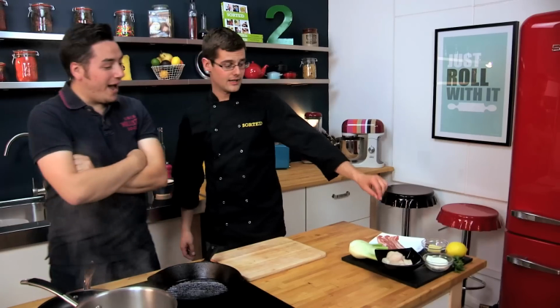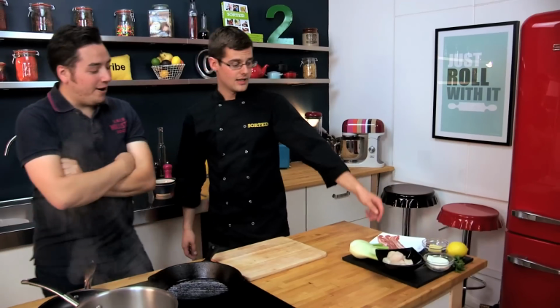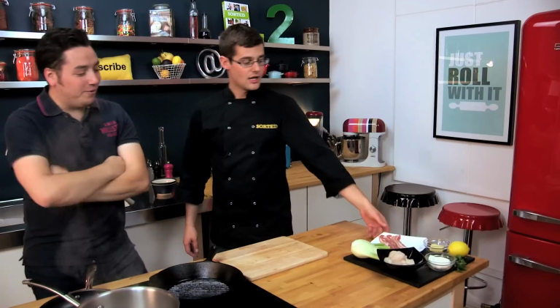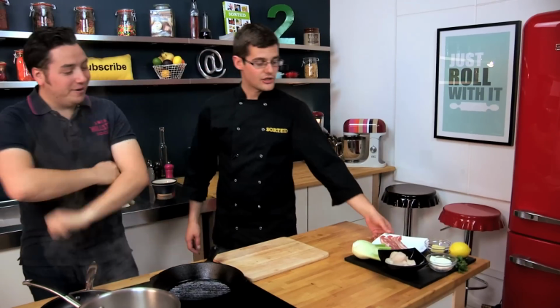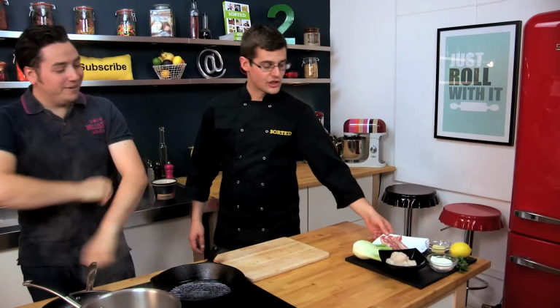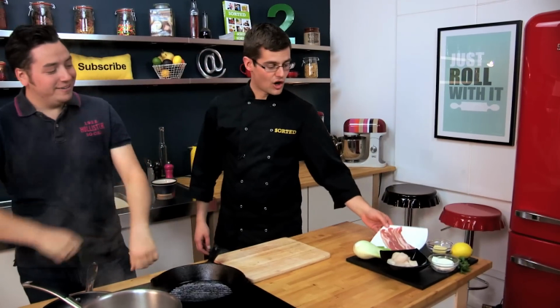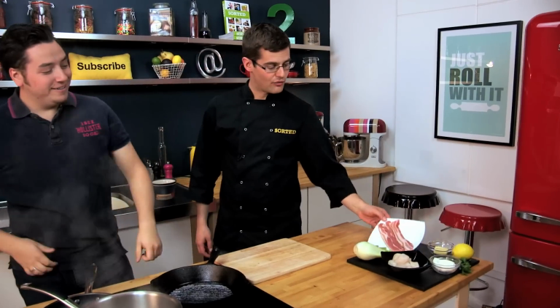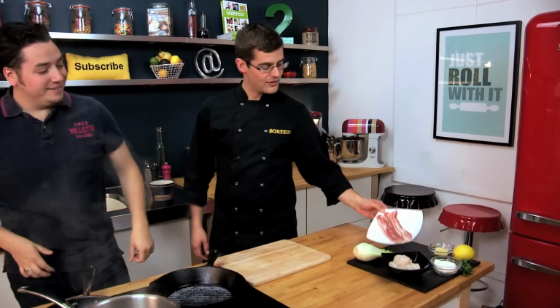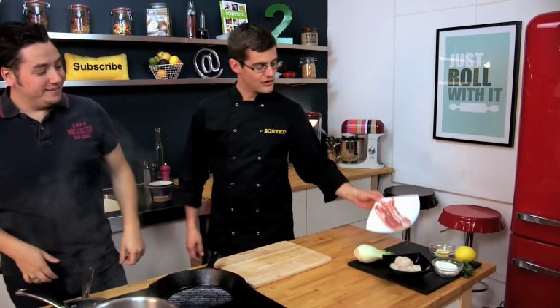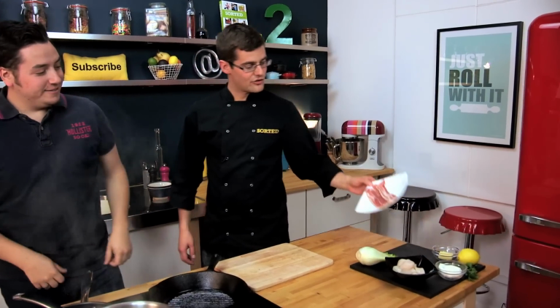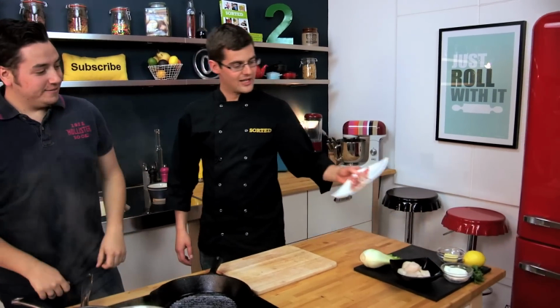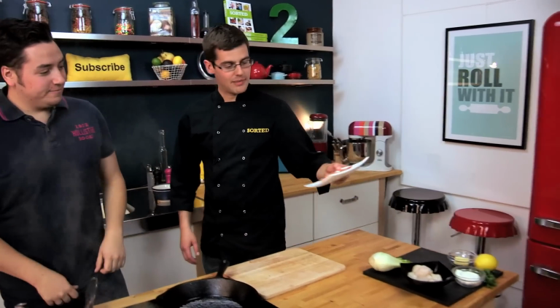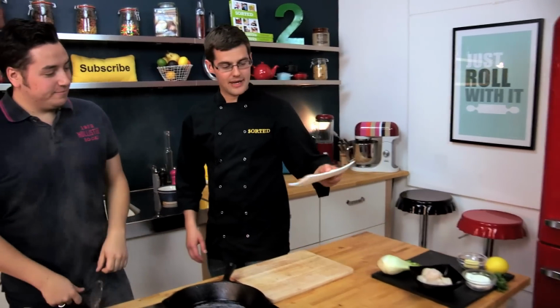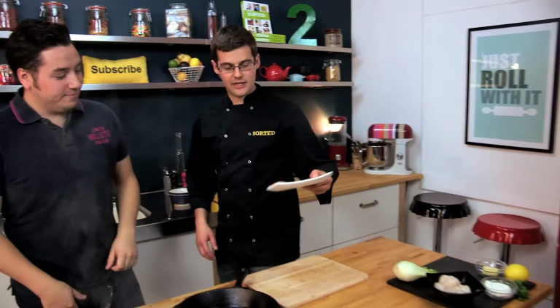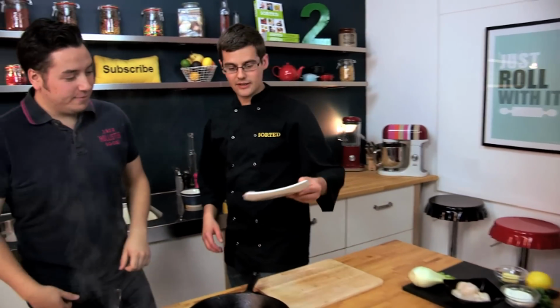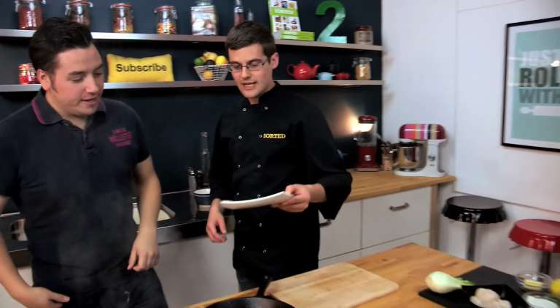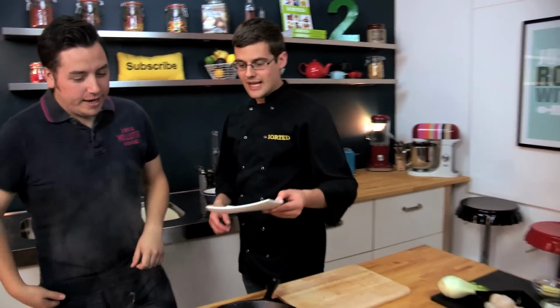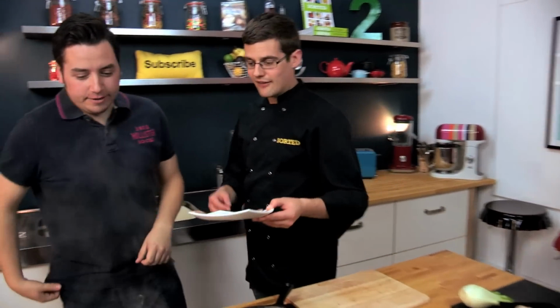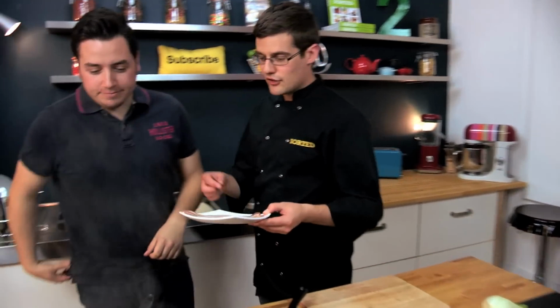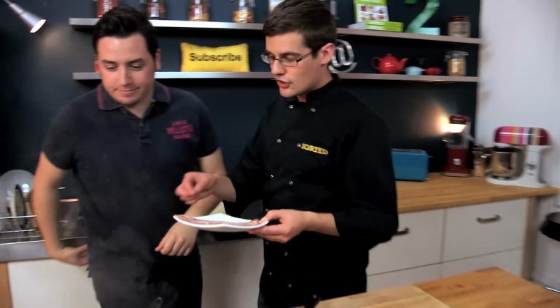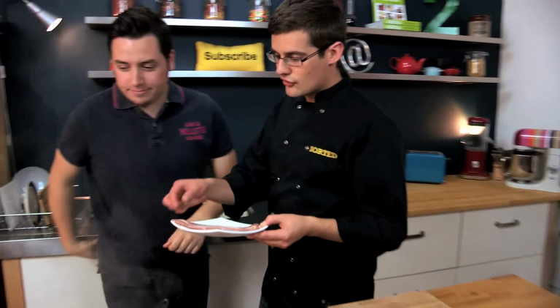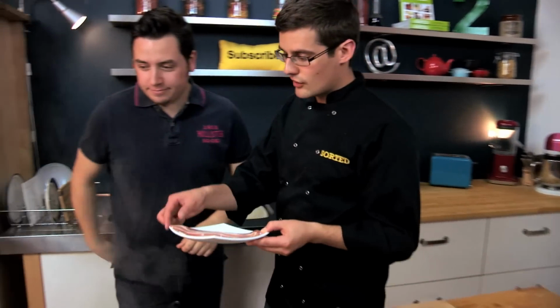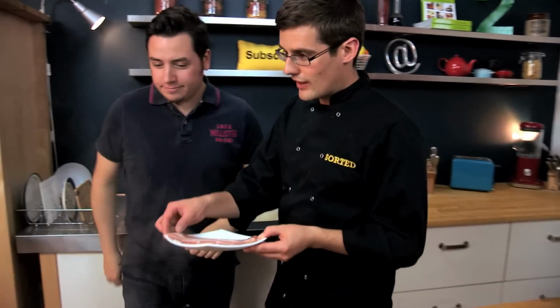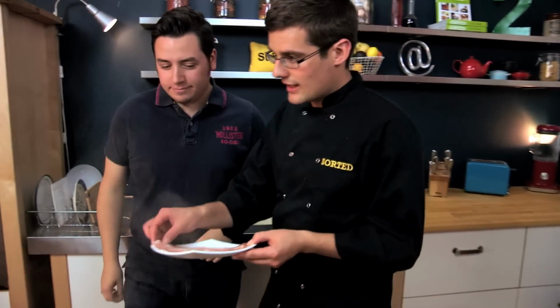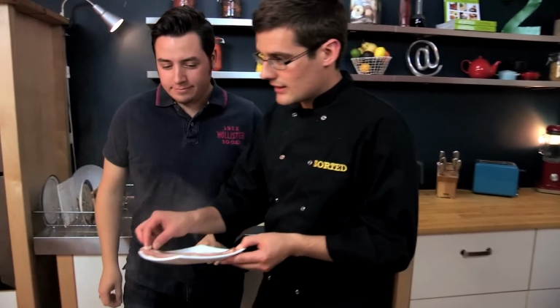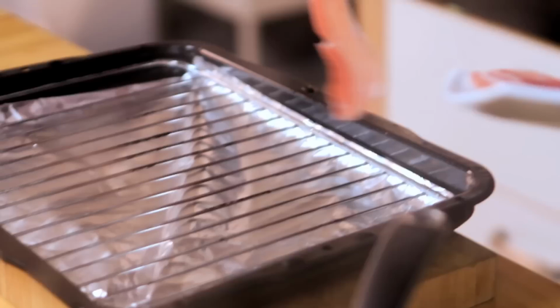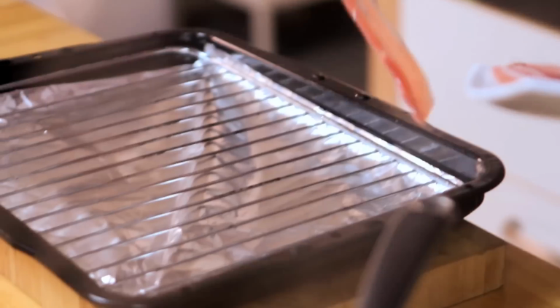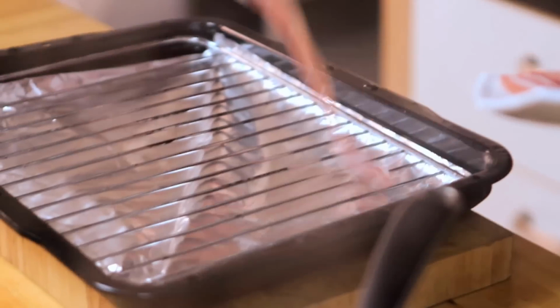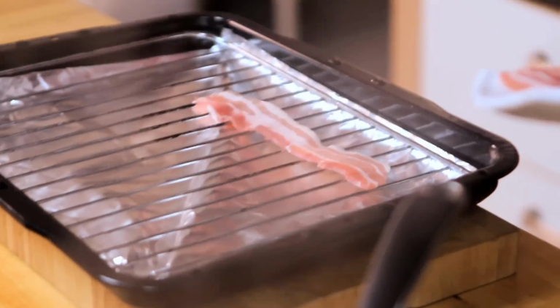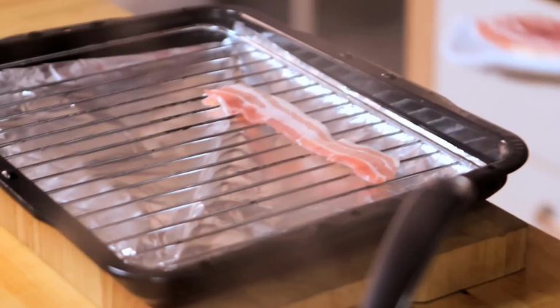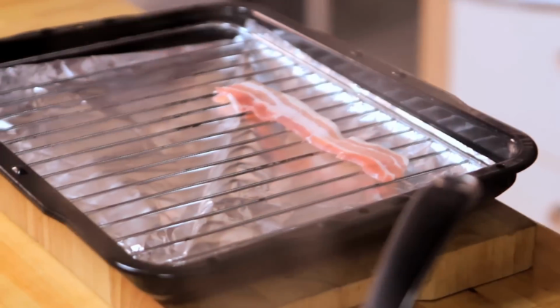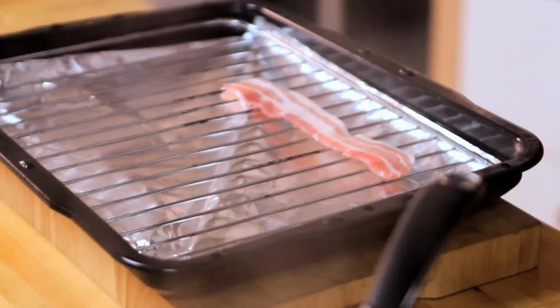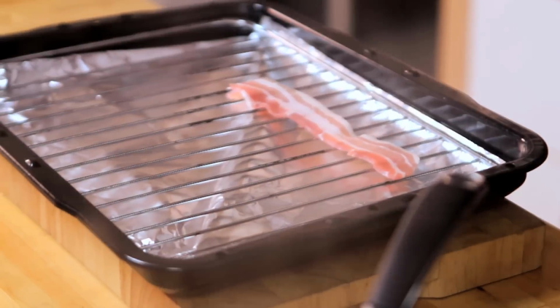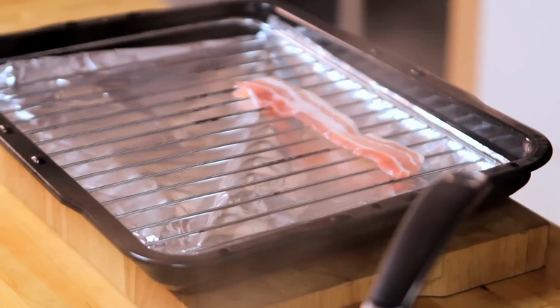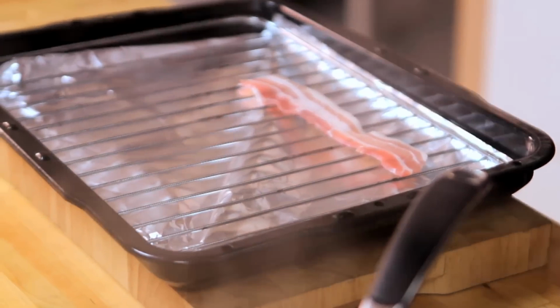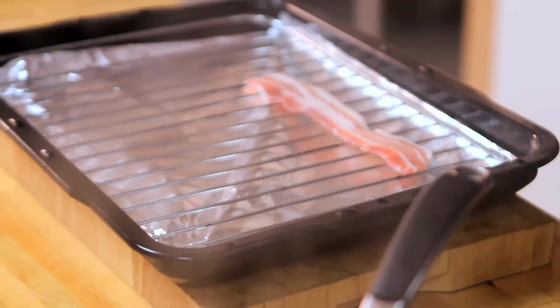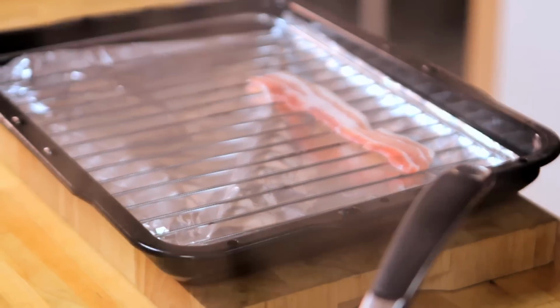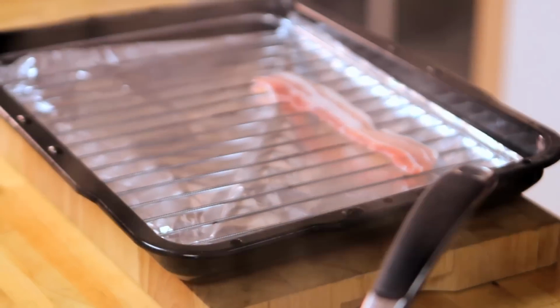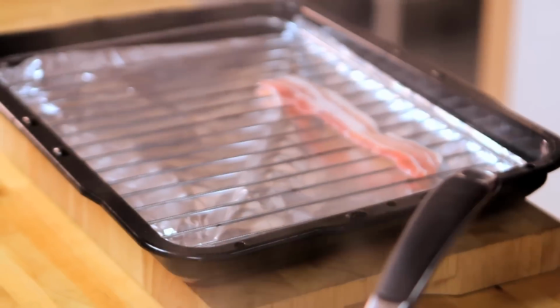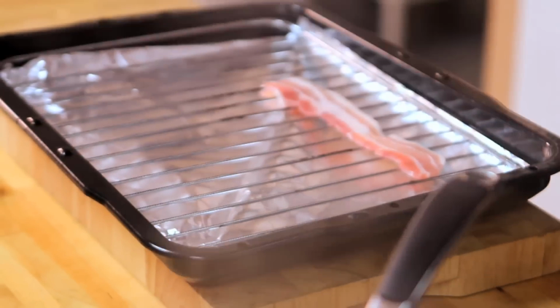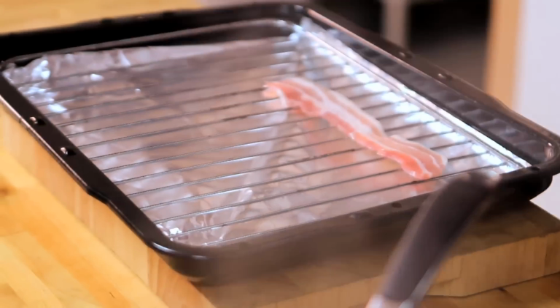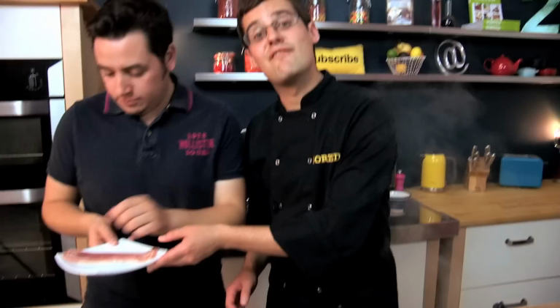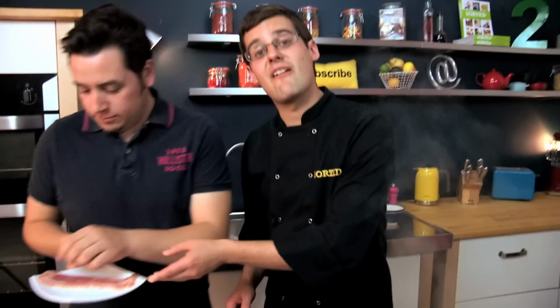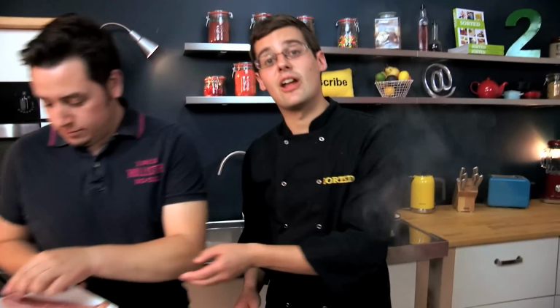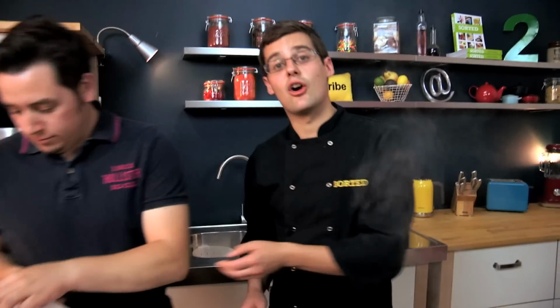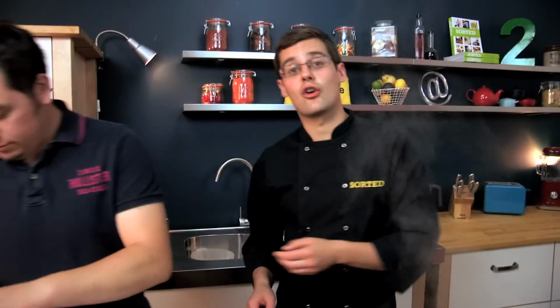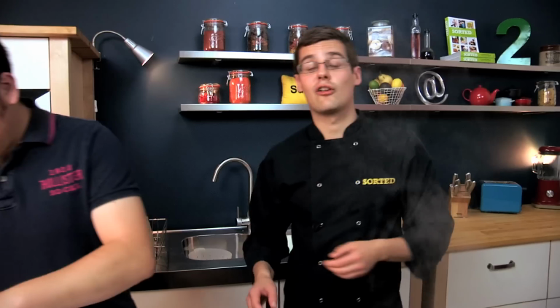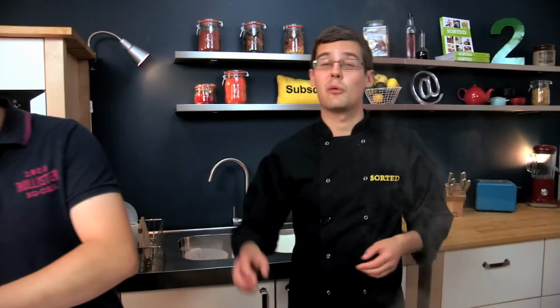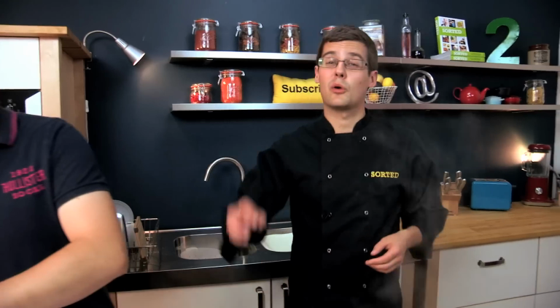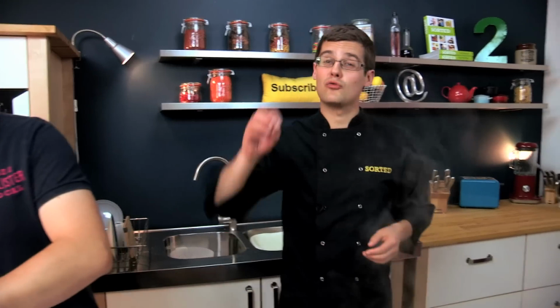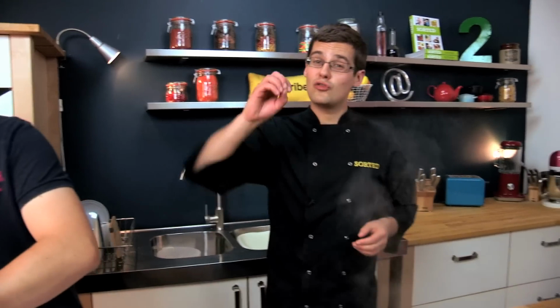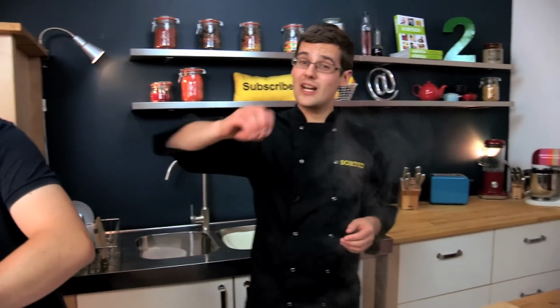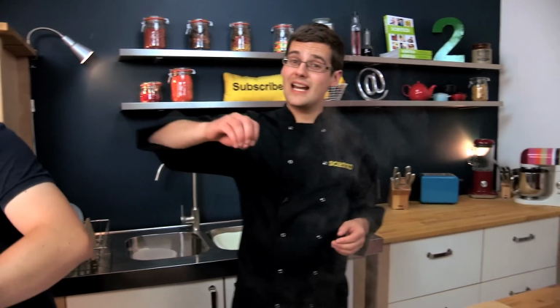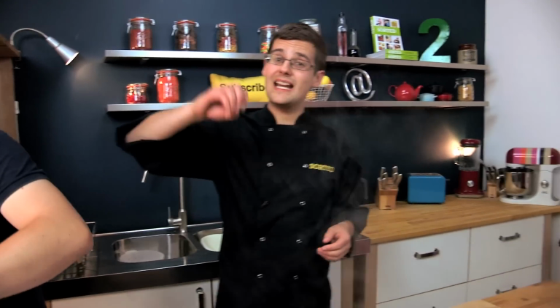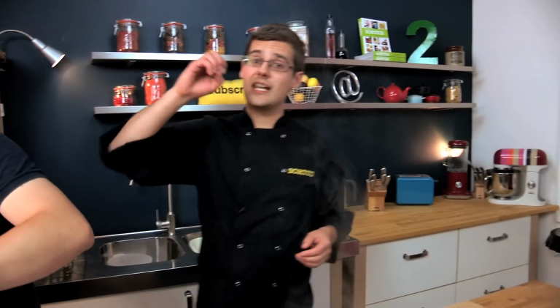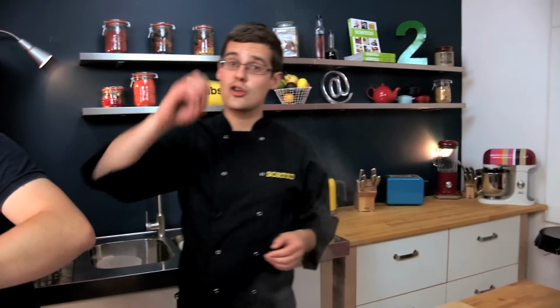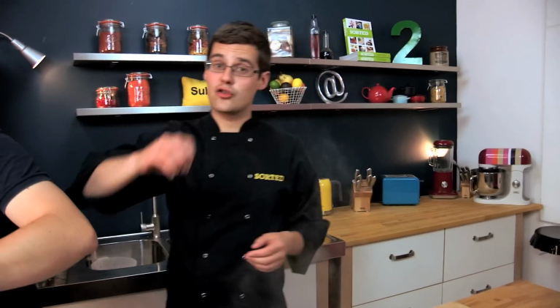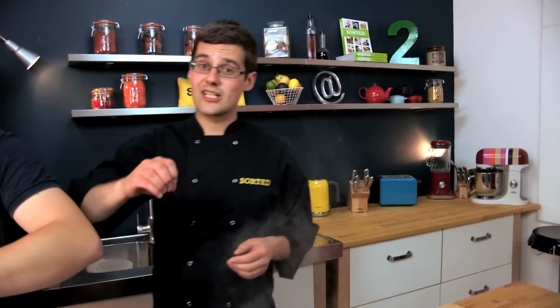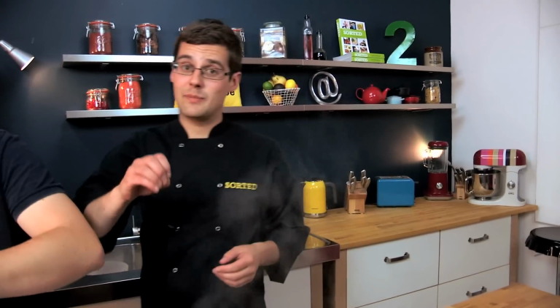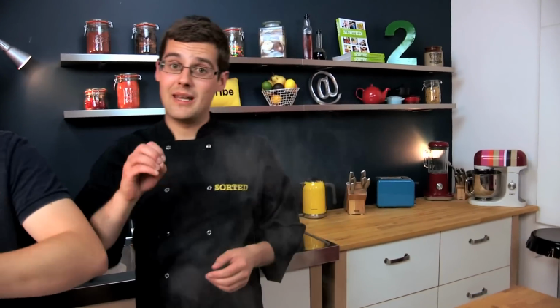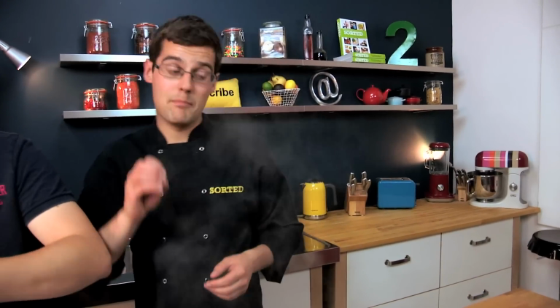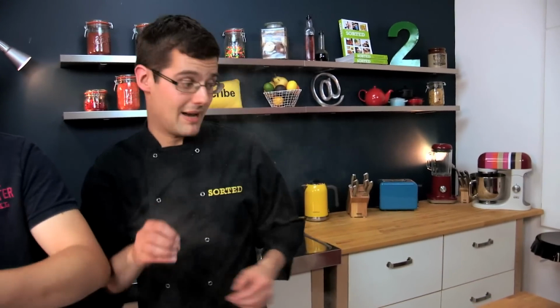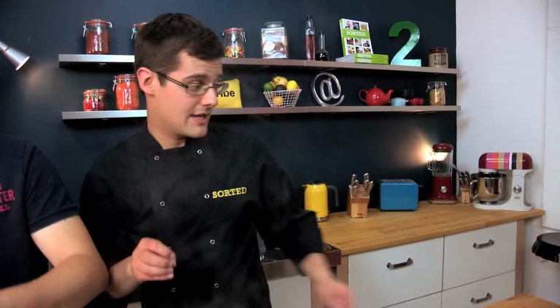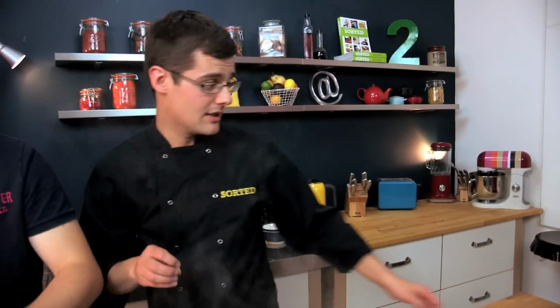To start off with, the streaky bacon. If you can grill that onto our tray and under a very, very hot grill. We want really crispy bacon.